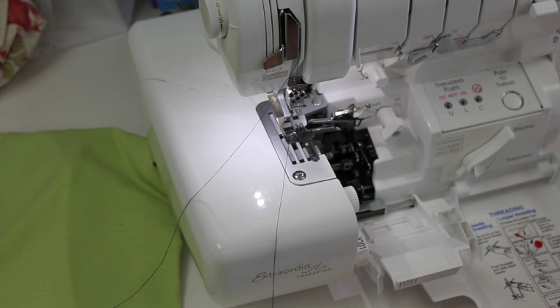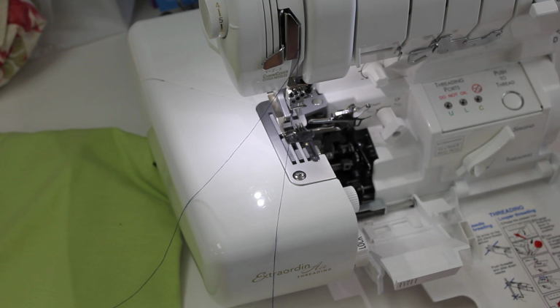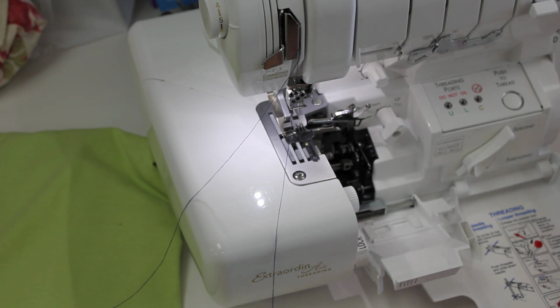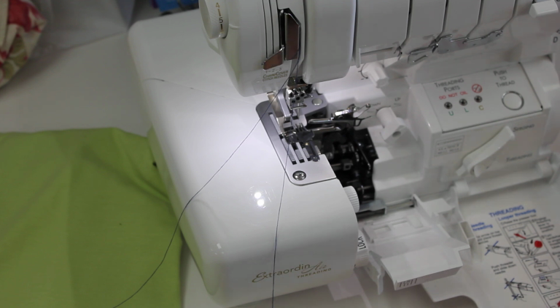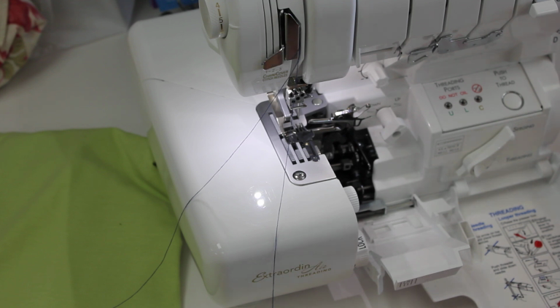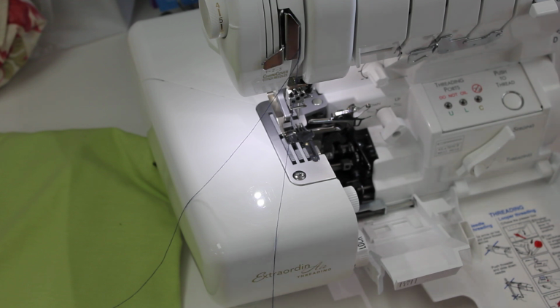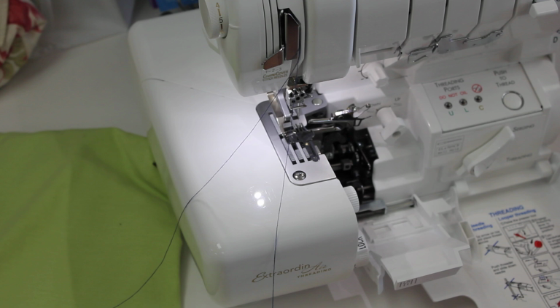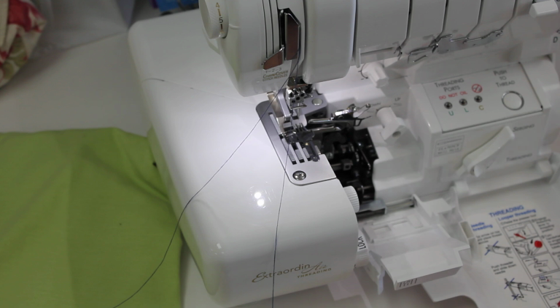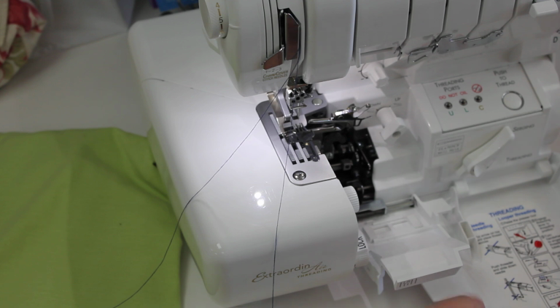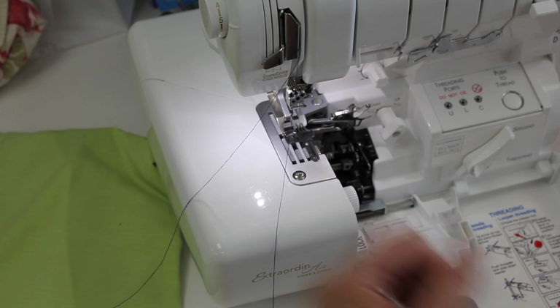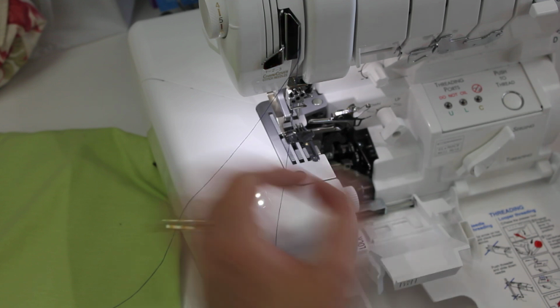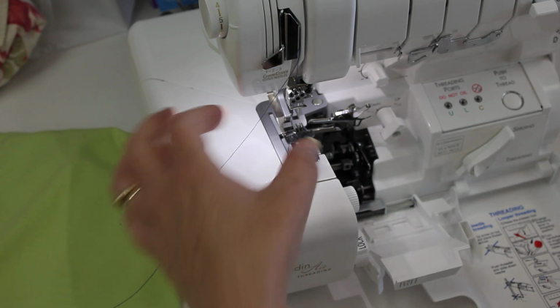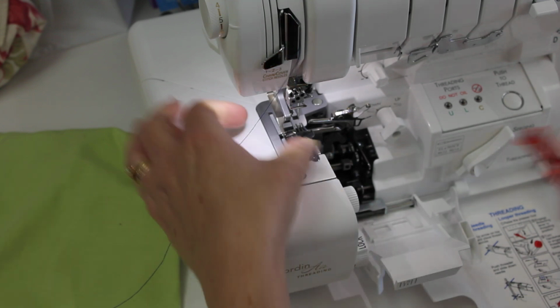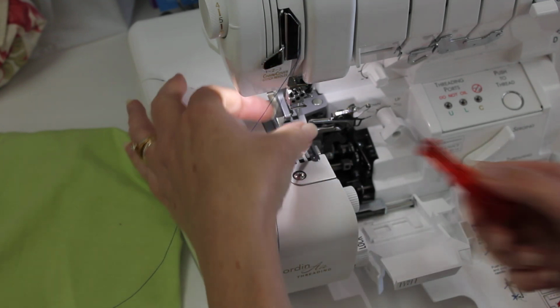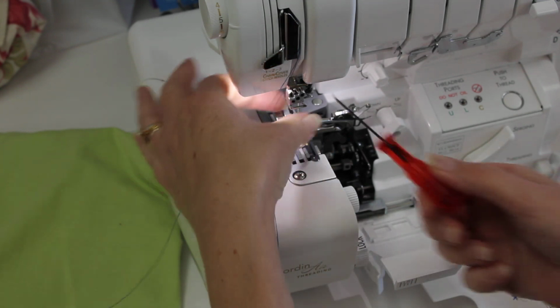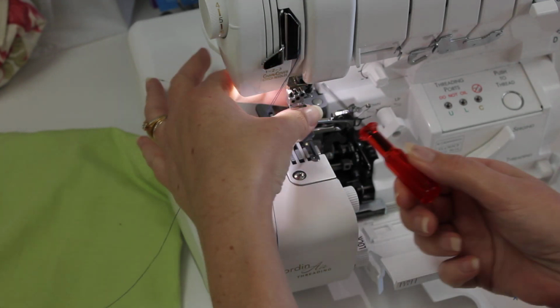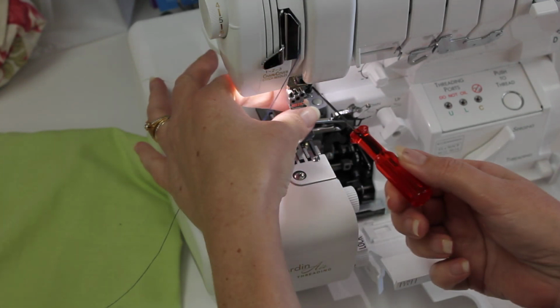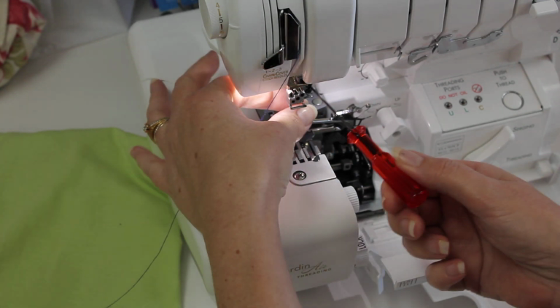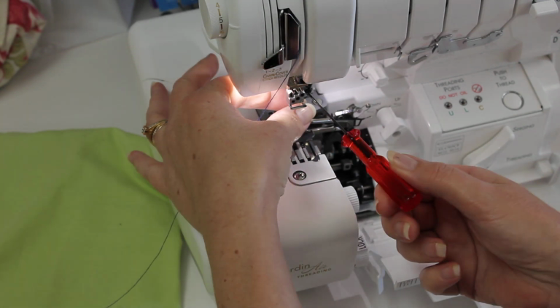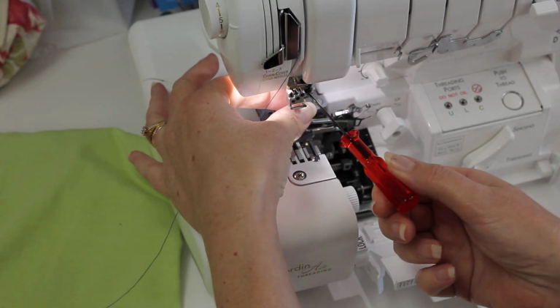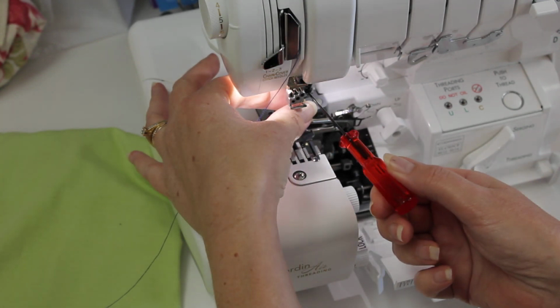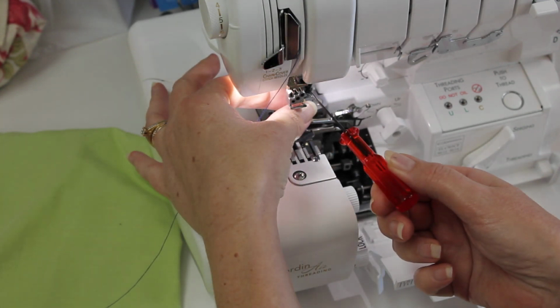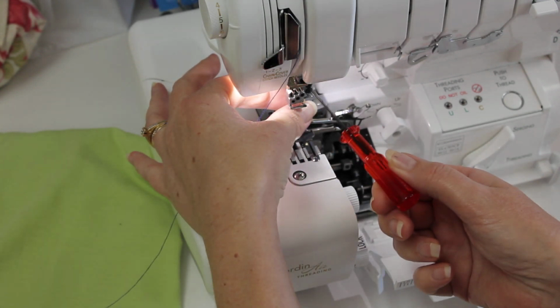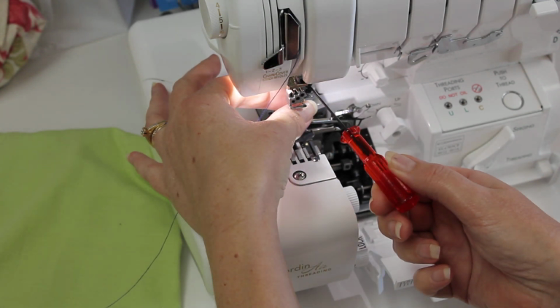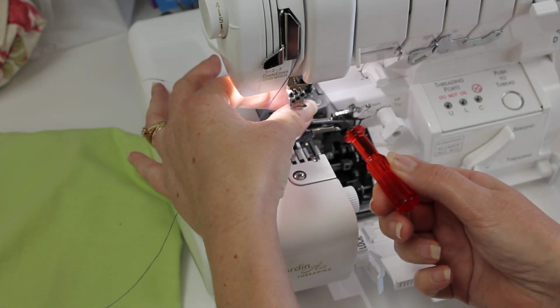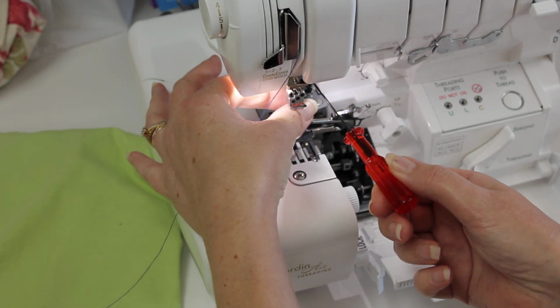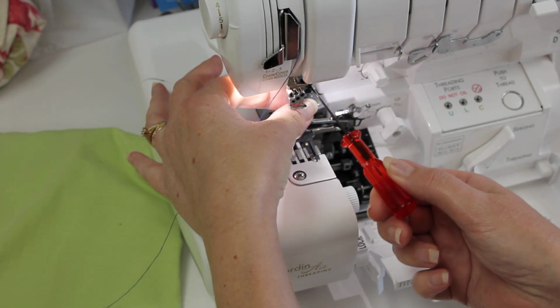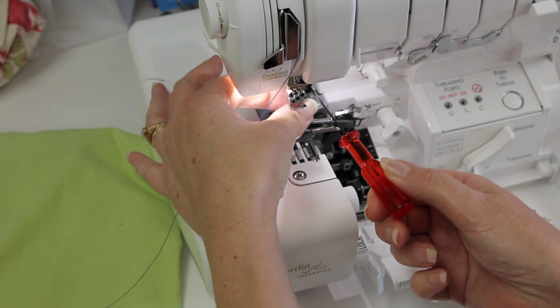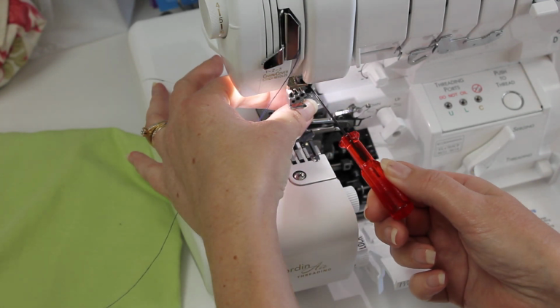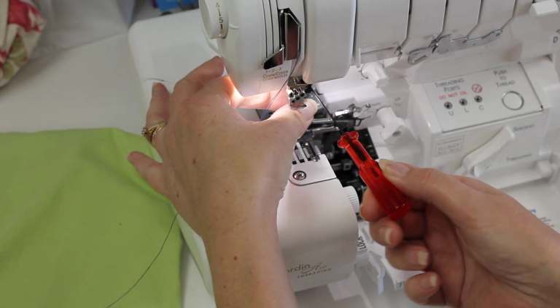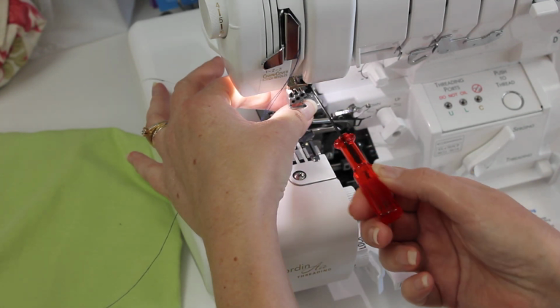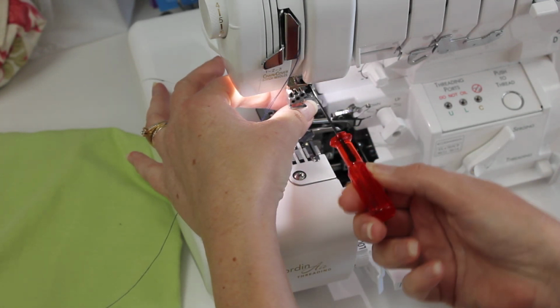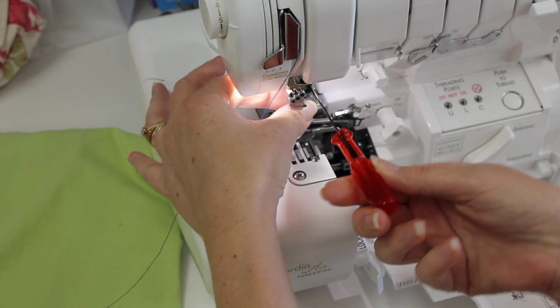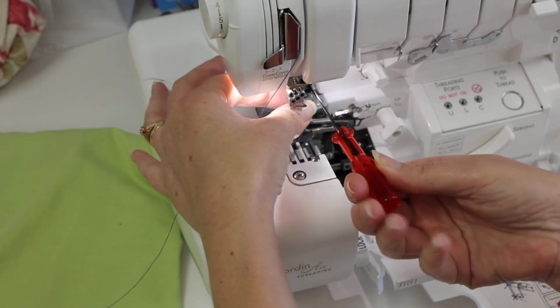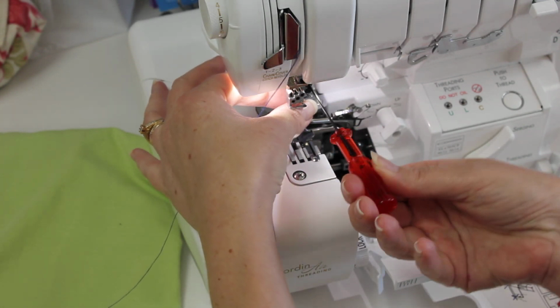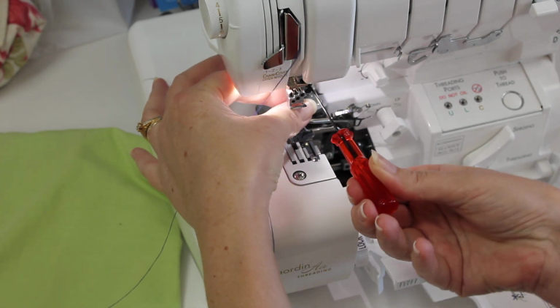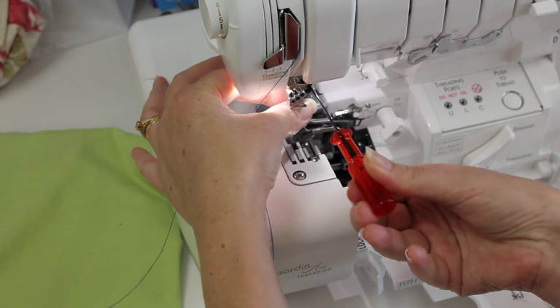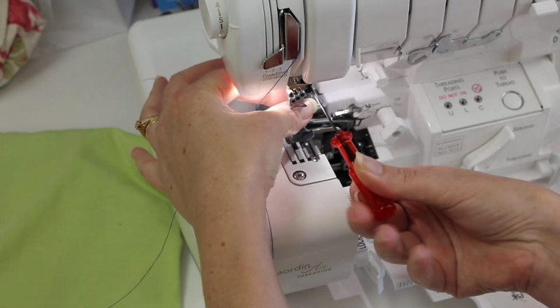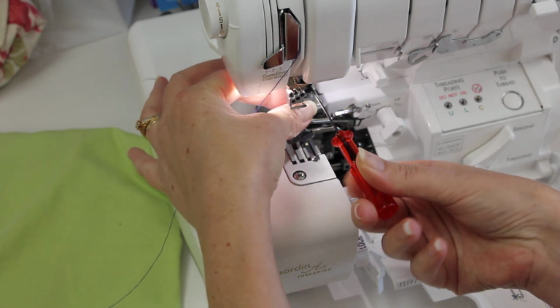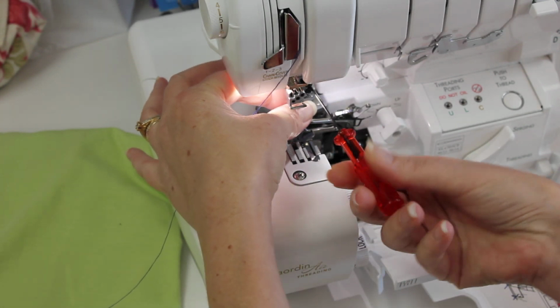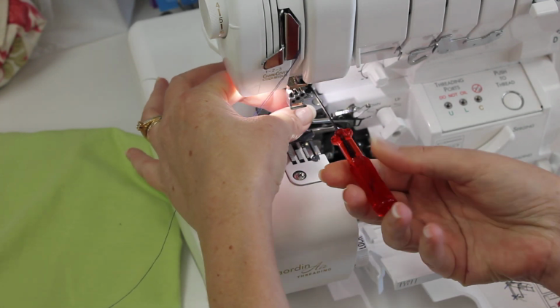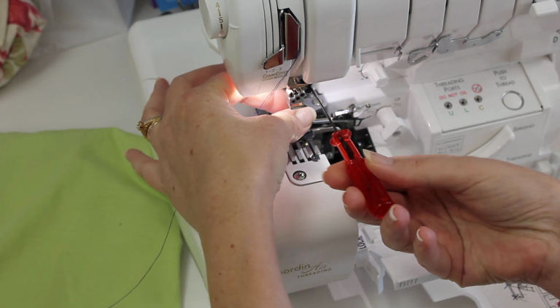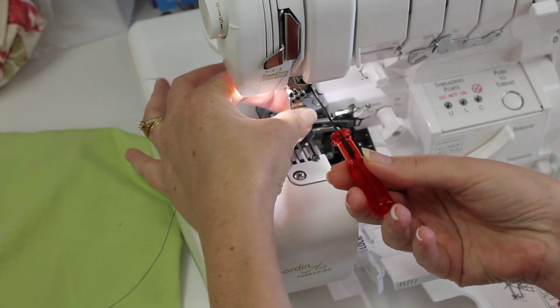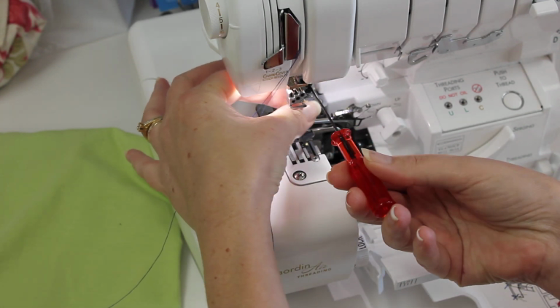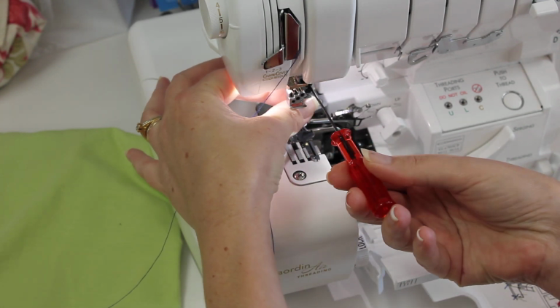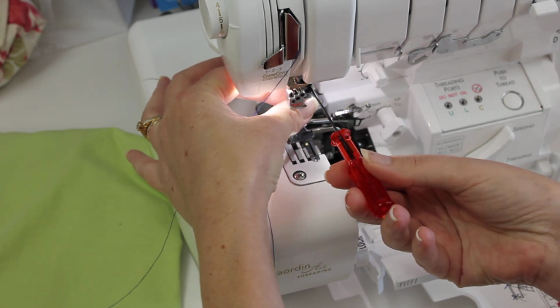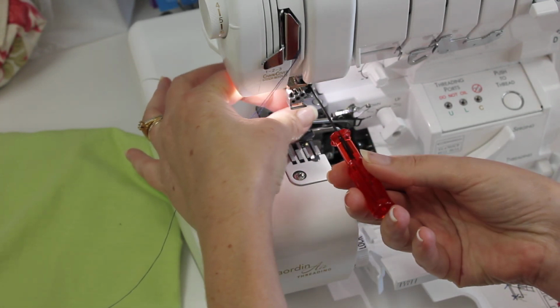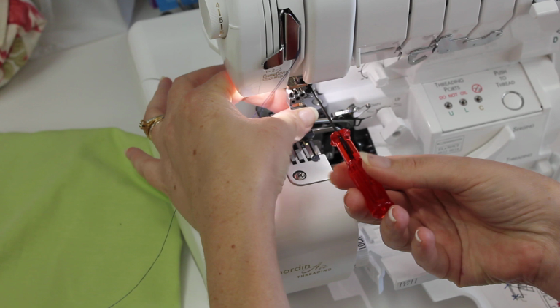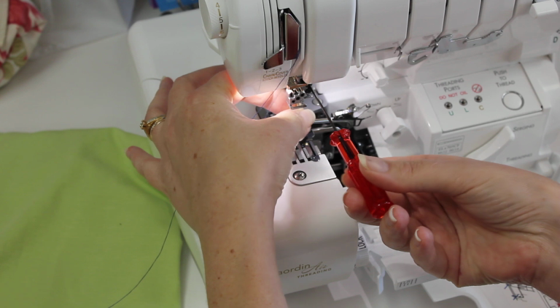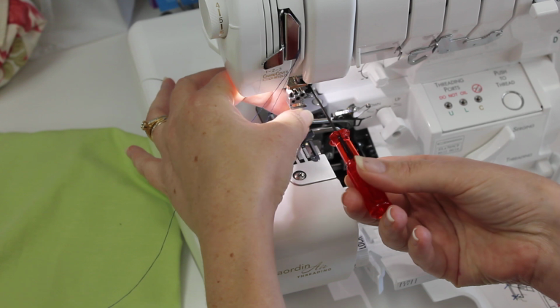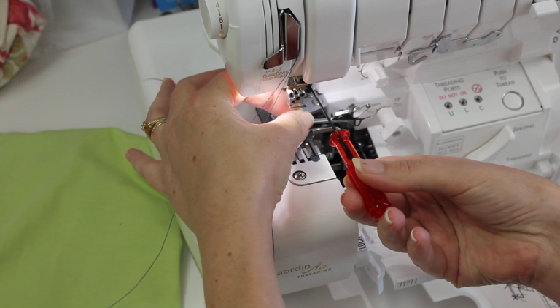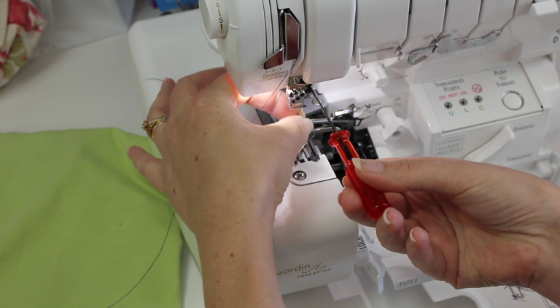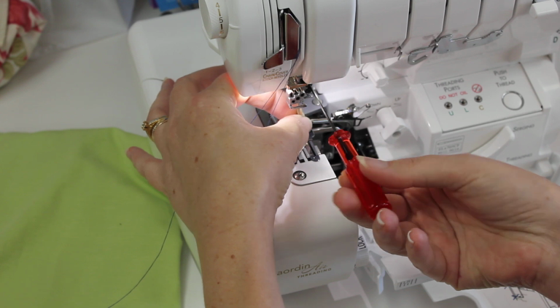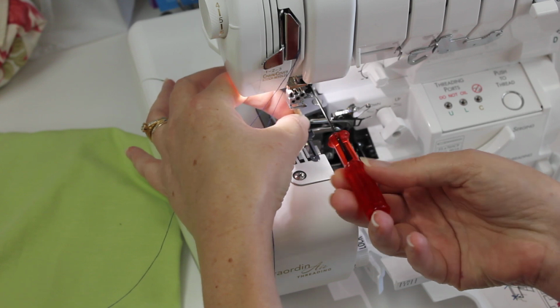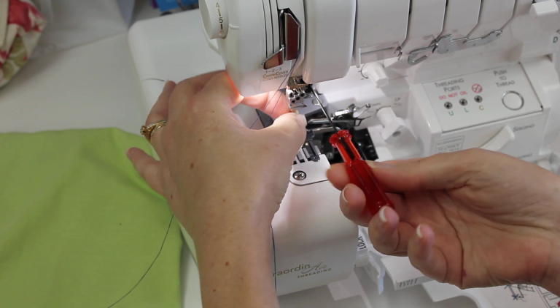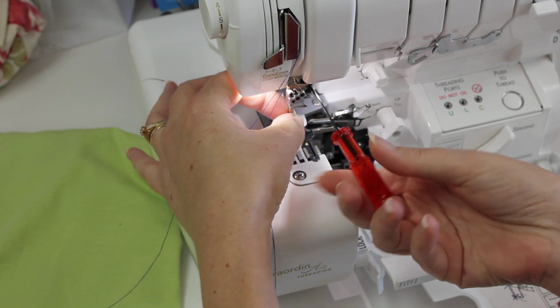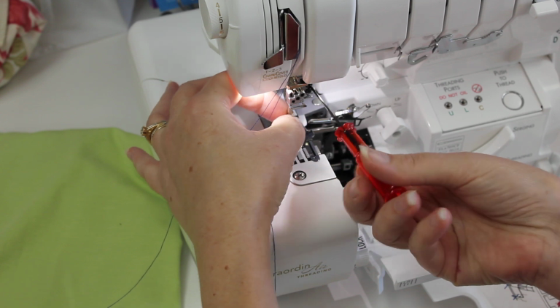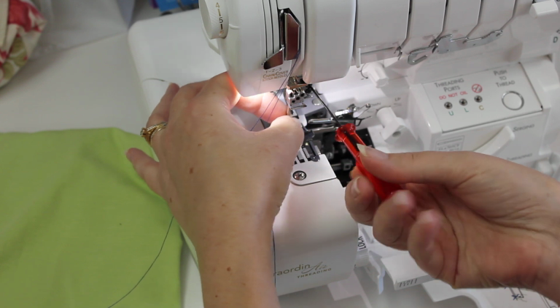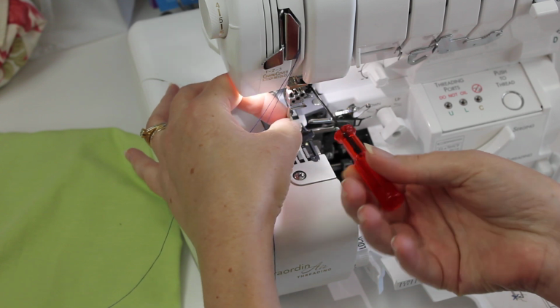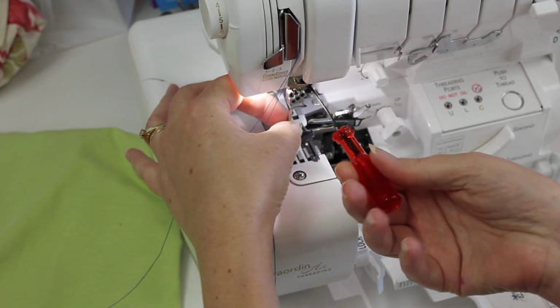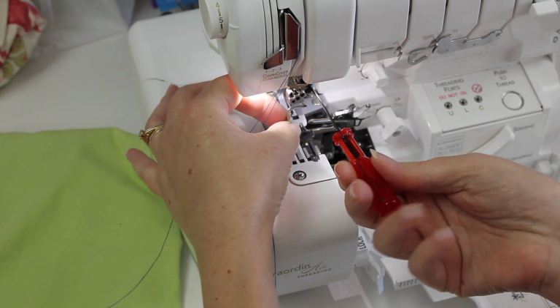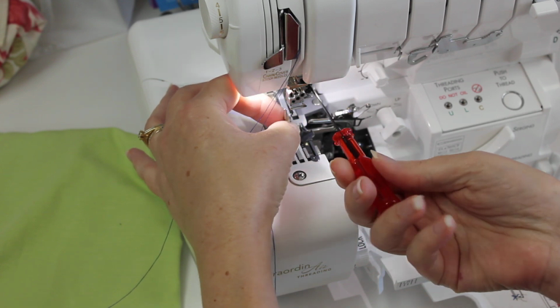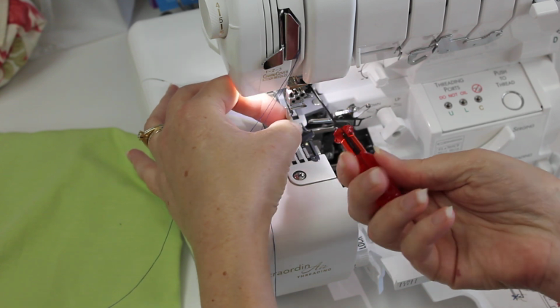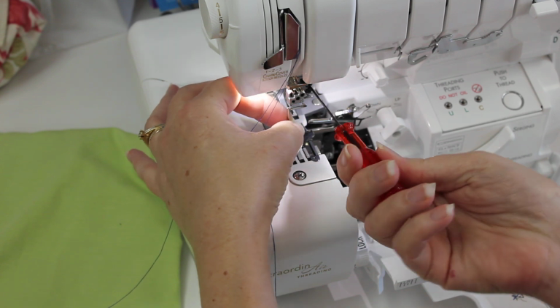So first of all, we're going to remove our overlock needles. And you do want to remember to re-tighten those screws.